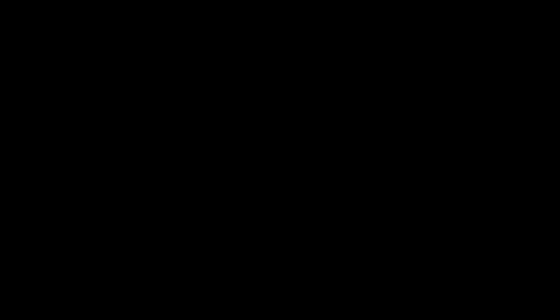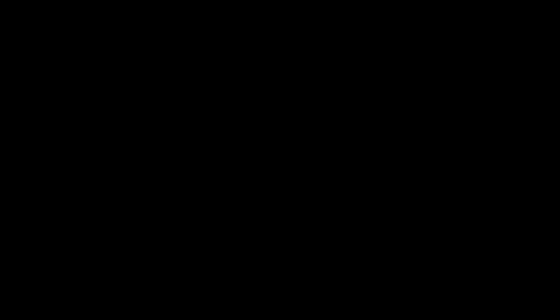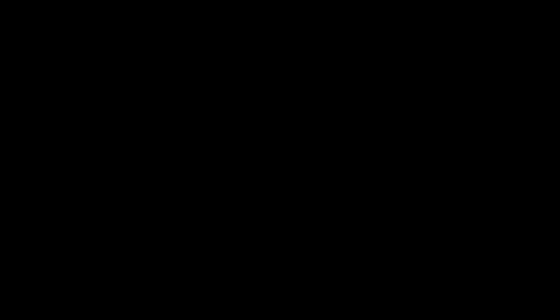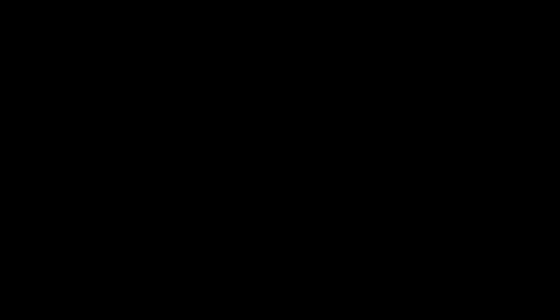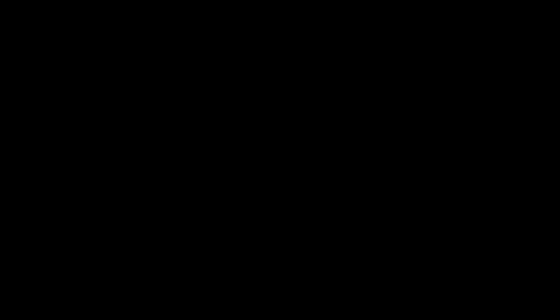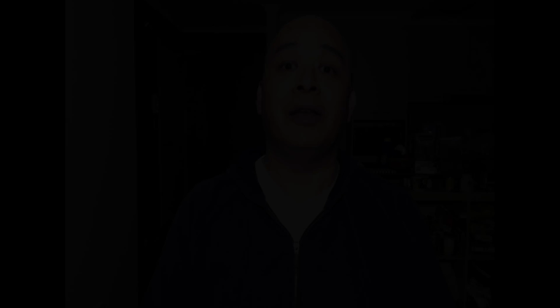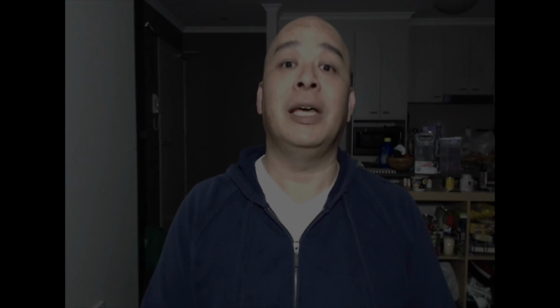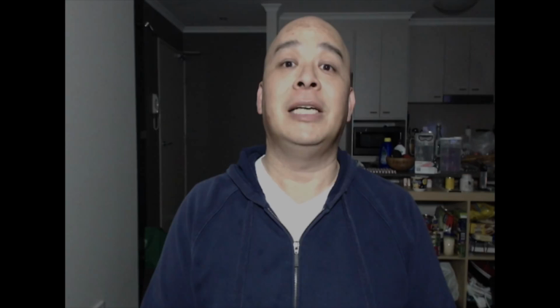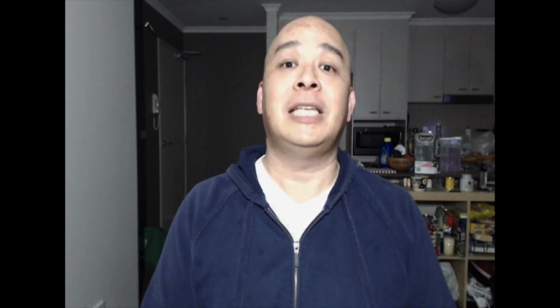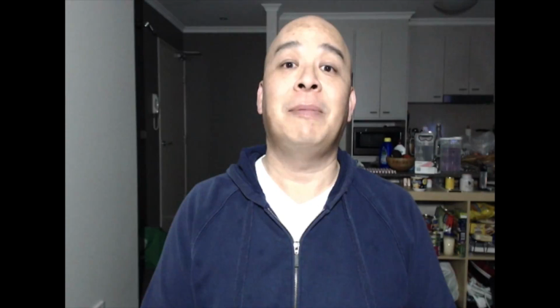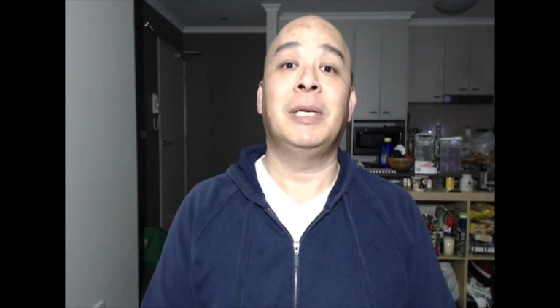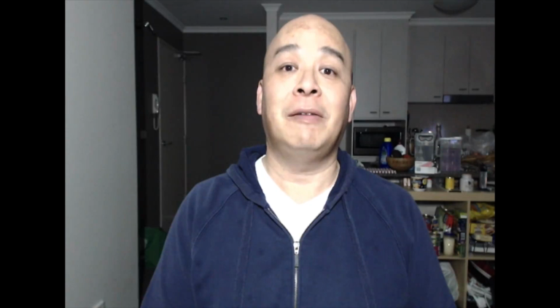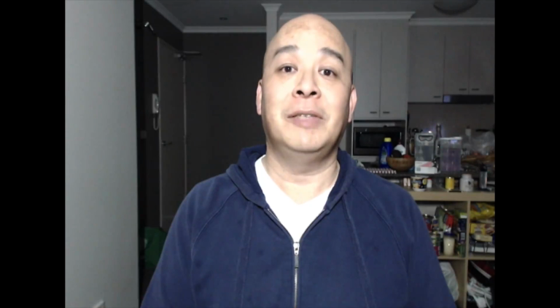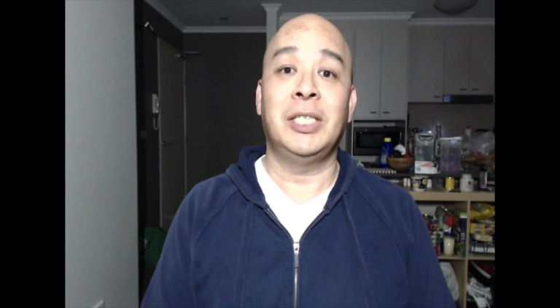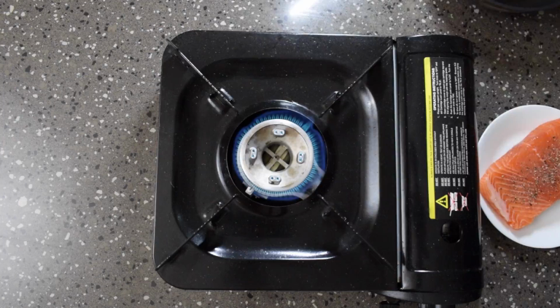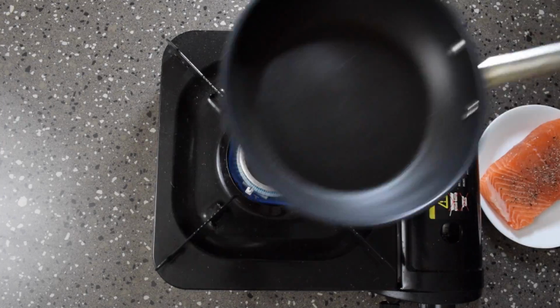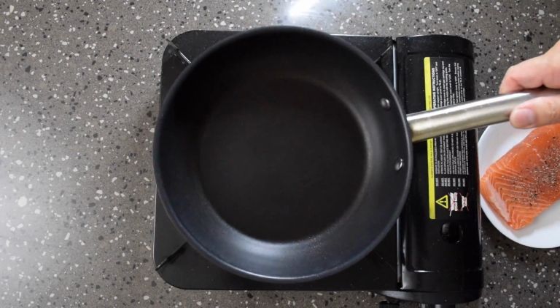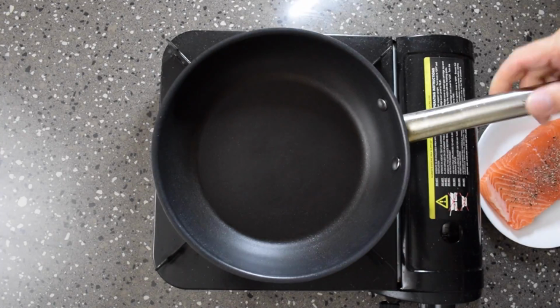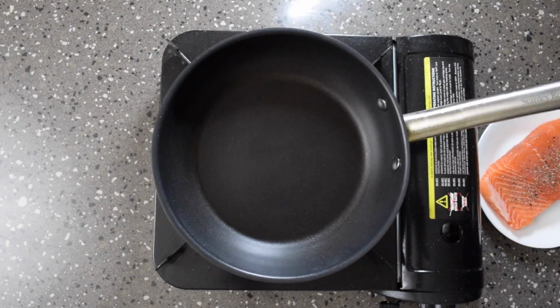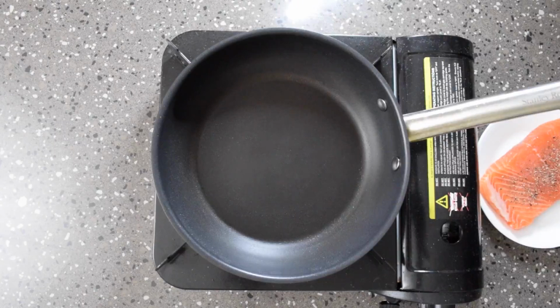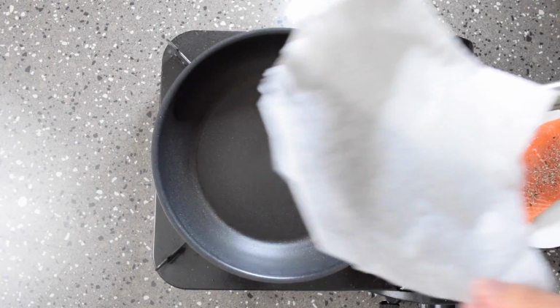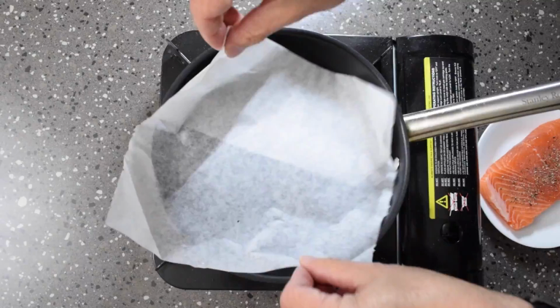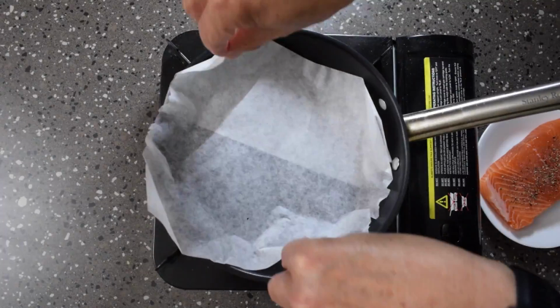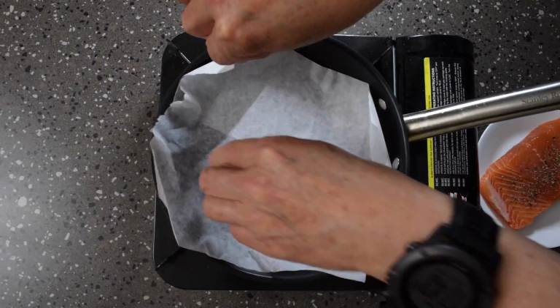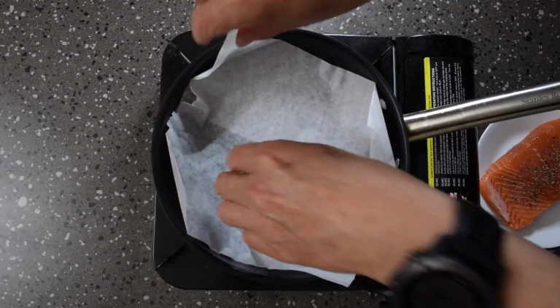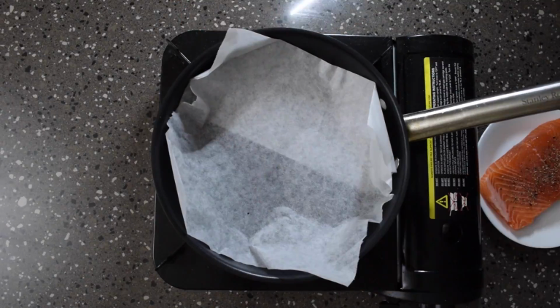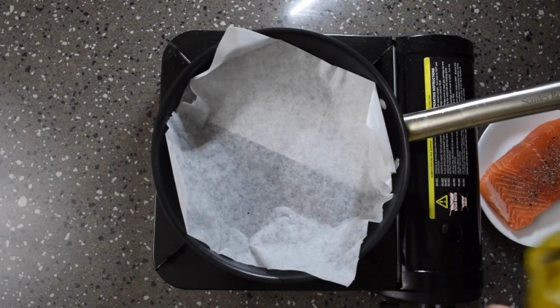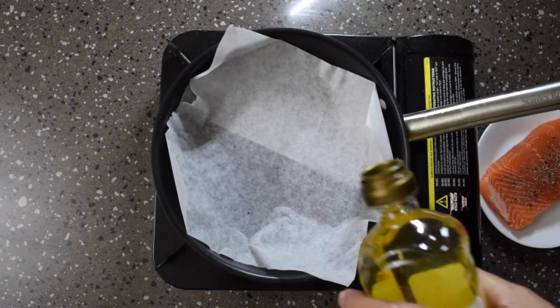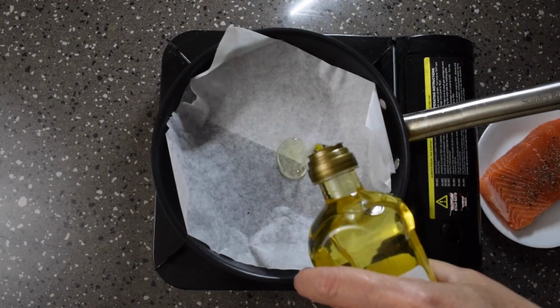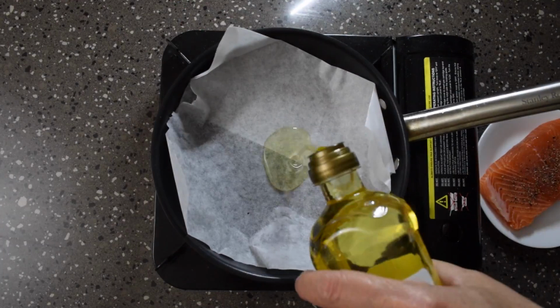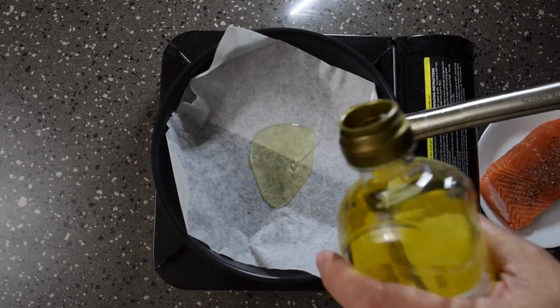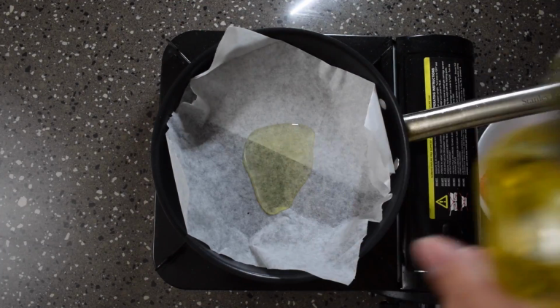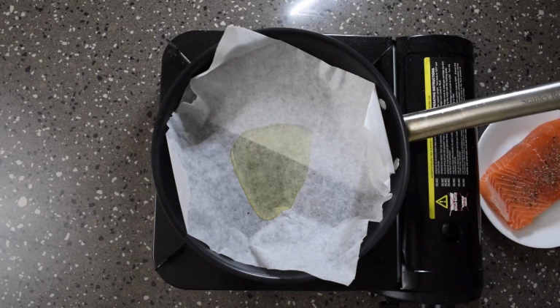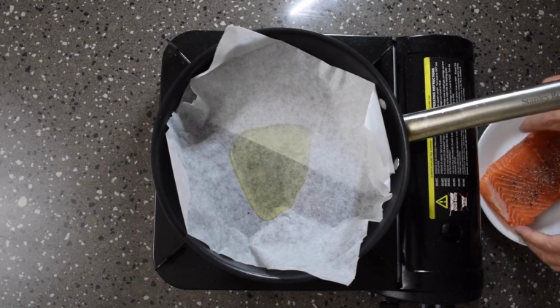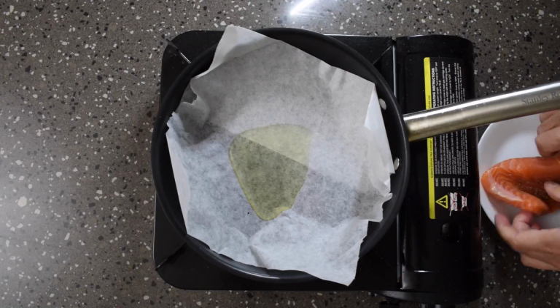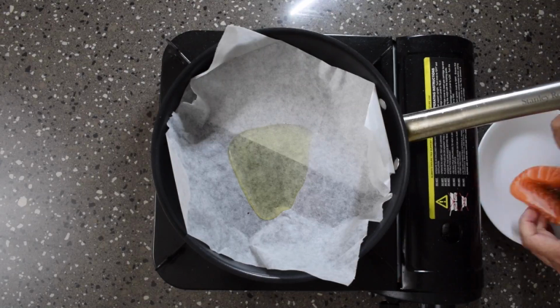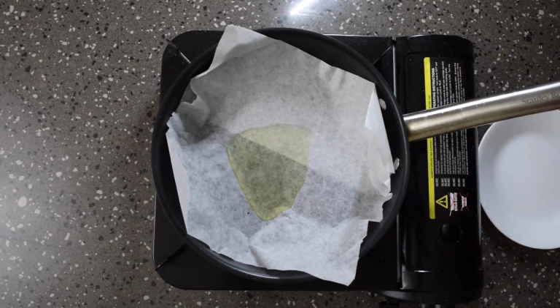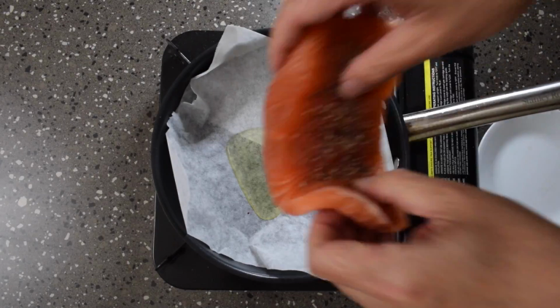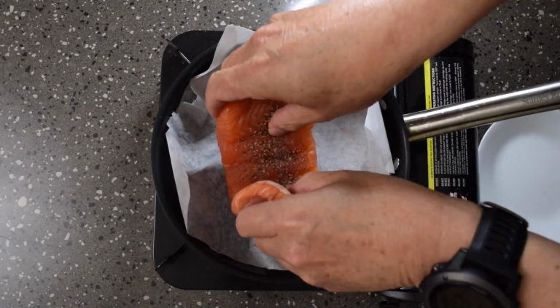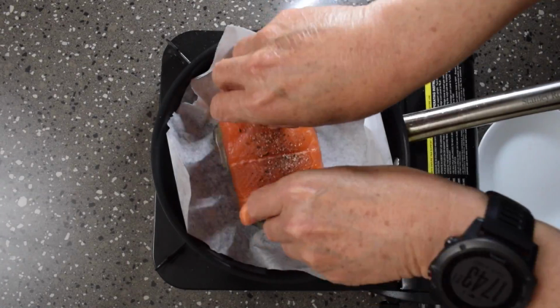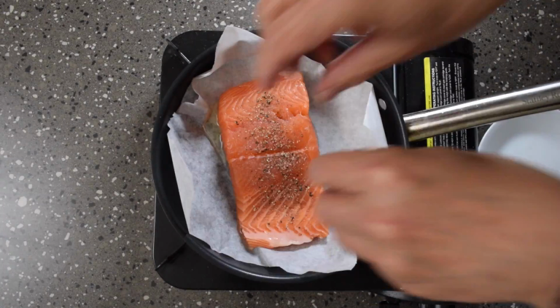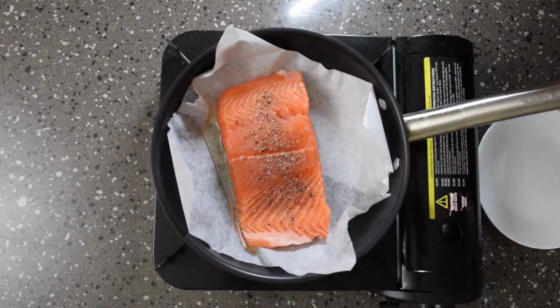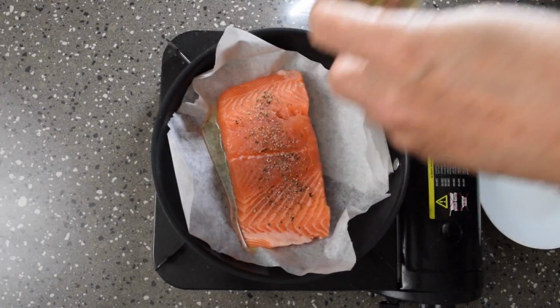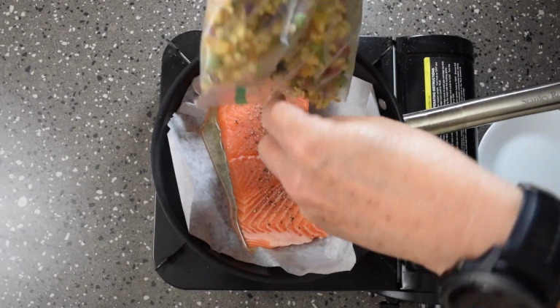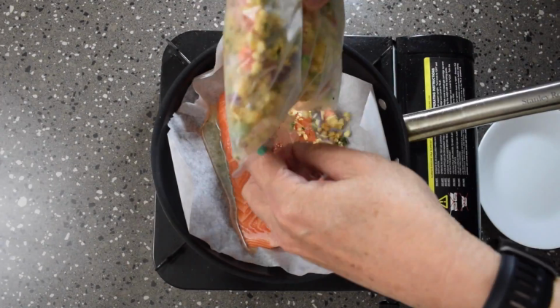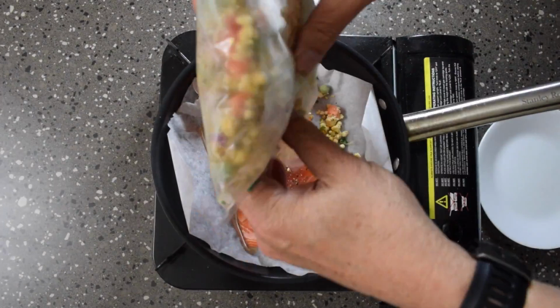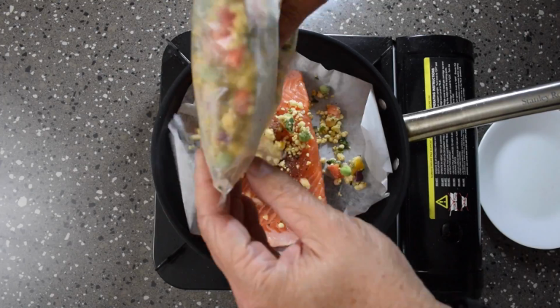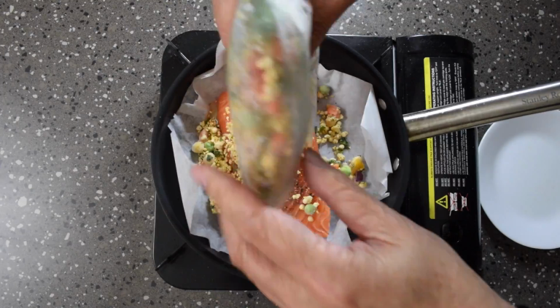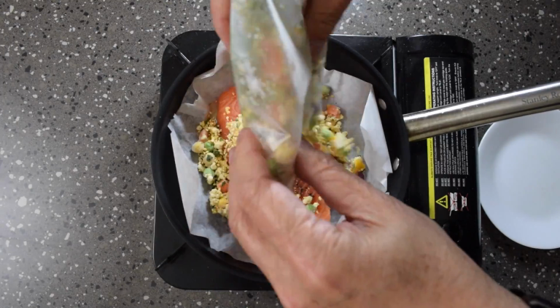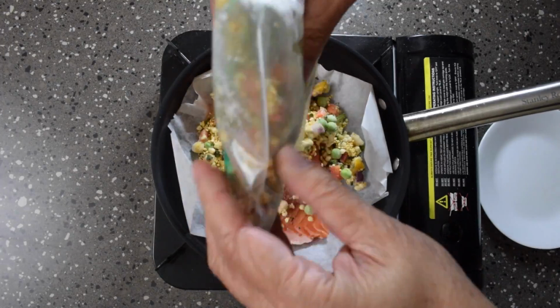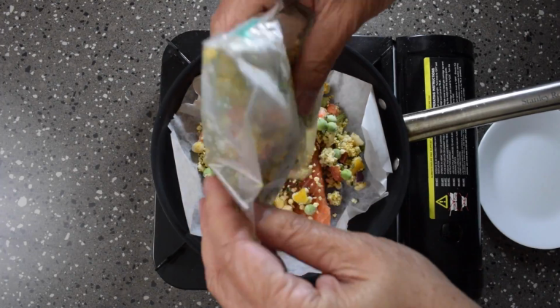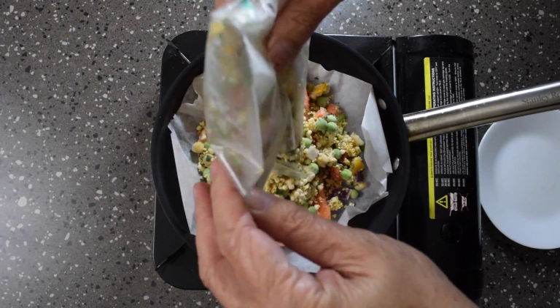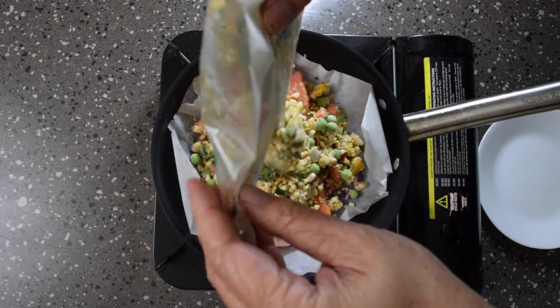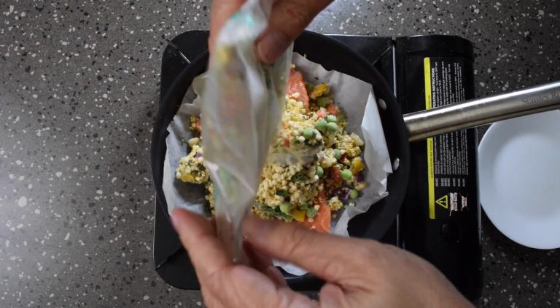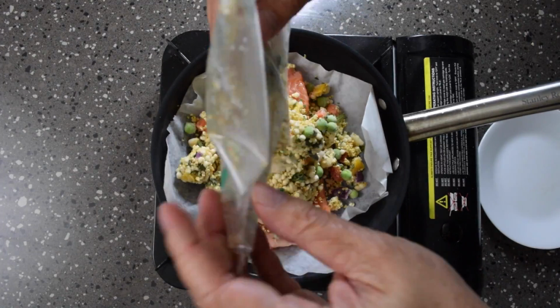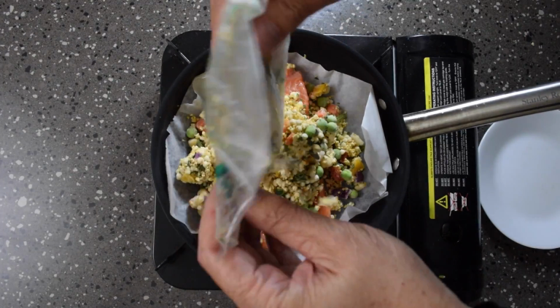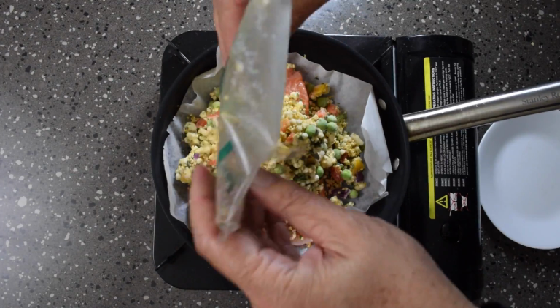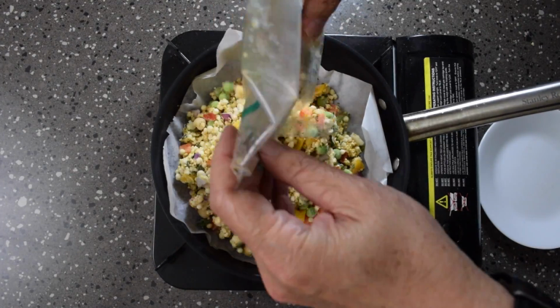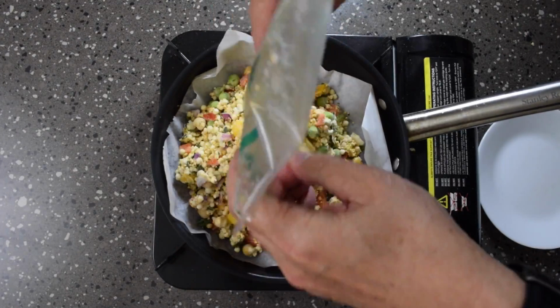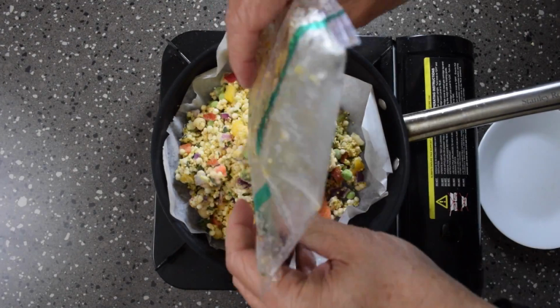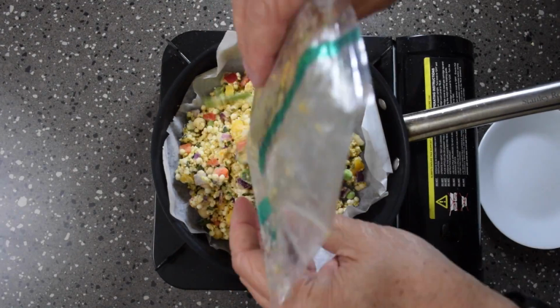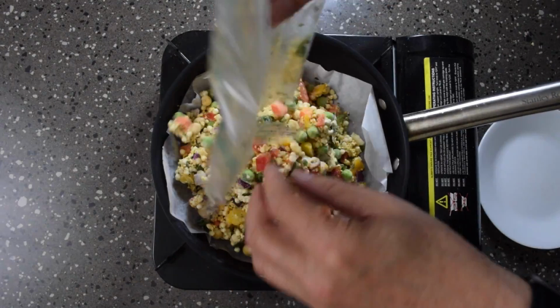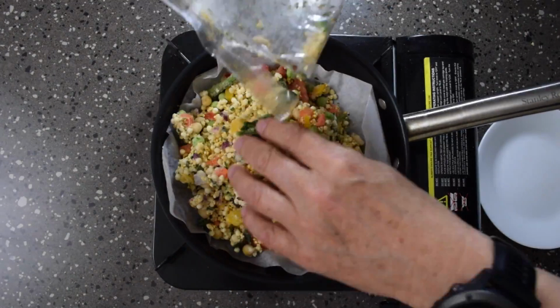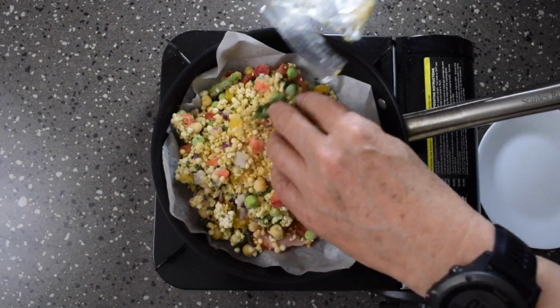Hello there salmon lovers. I hope you've had a great day. Tonight I had a very simple salmon and pearl barley couscous meal.